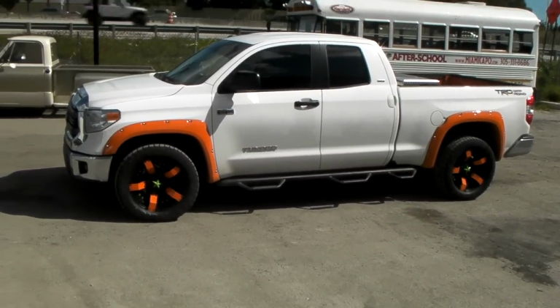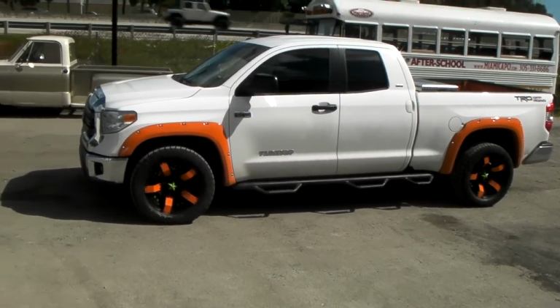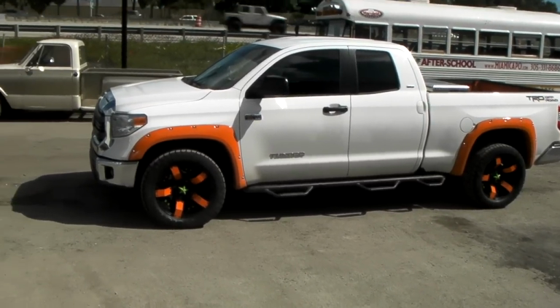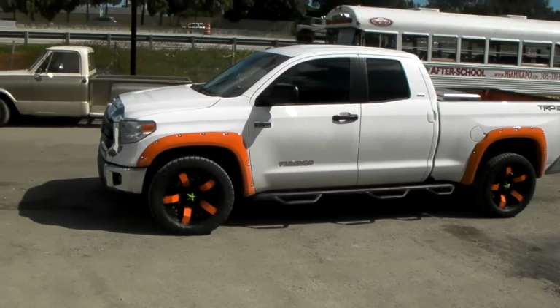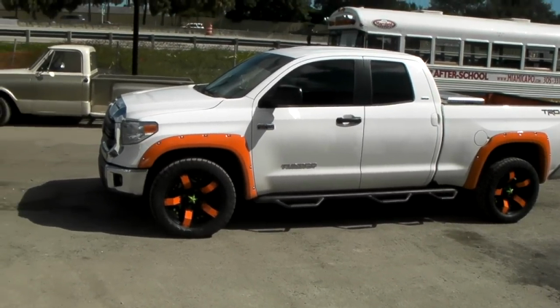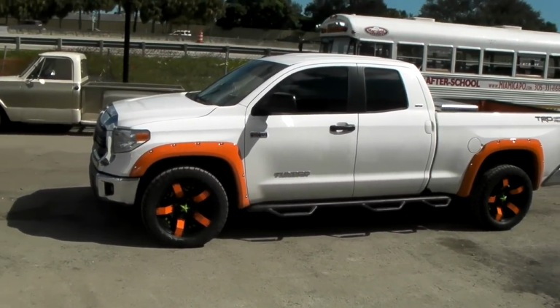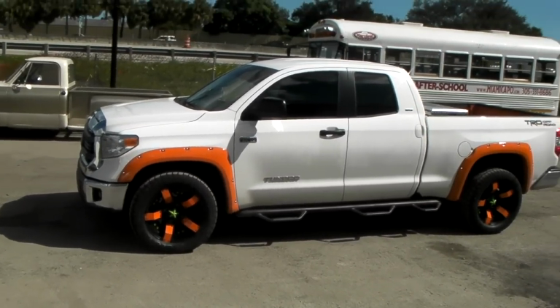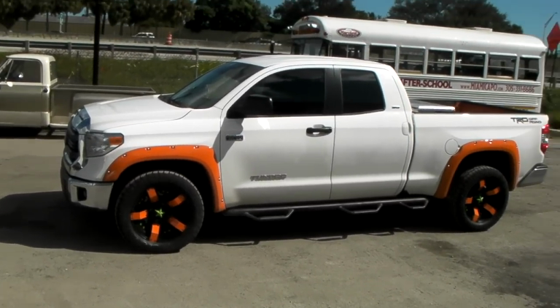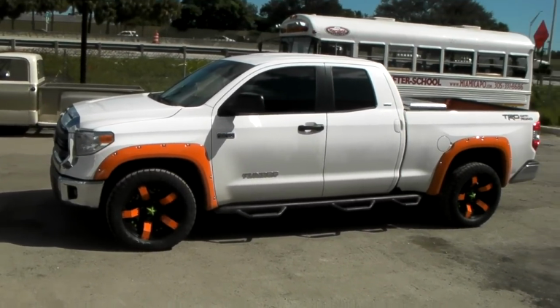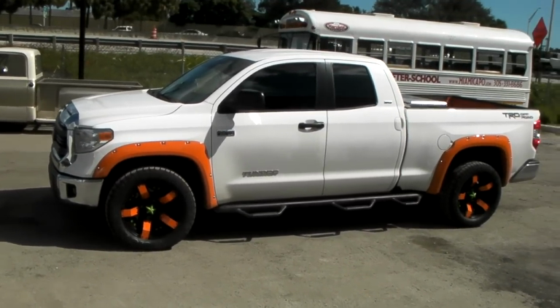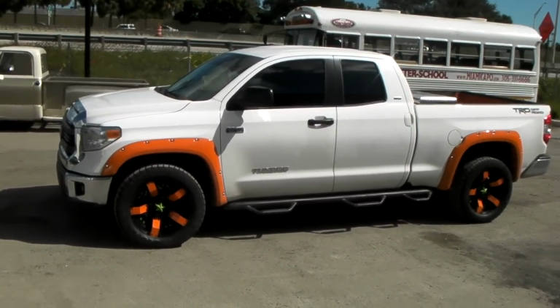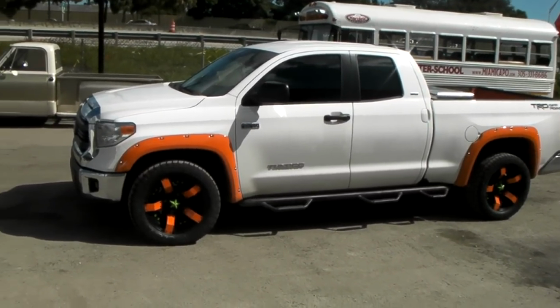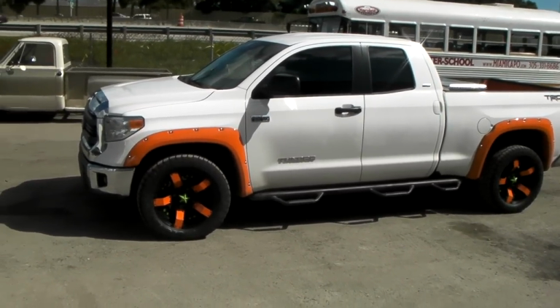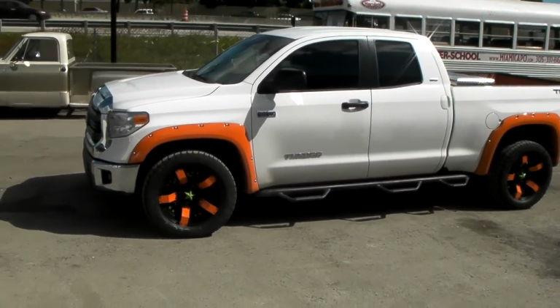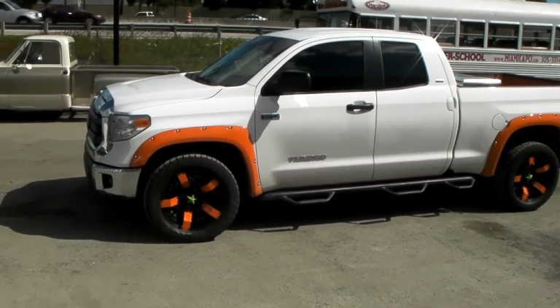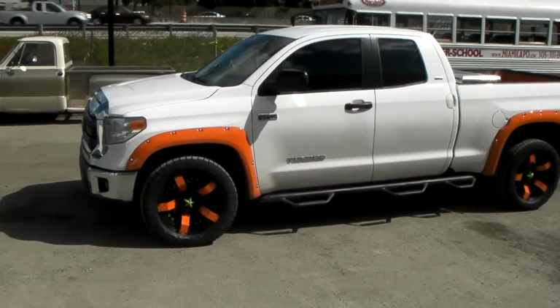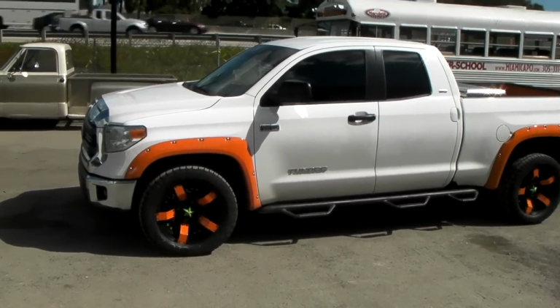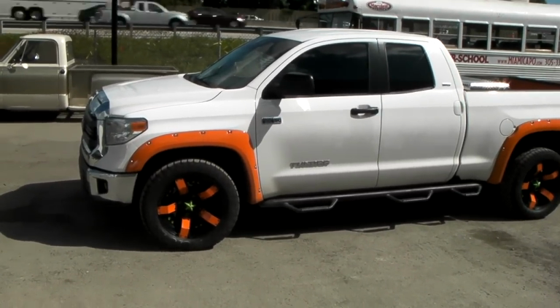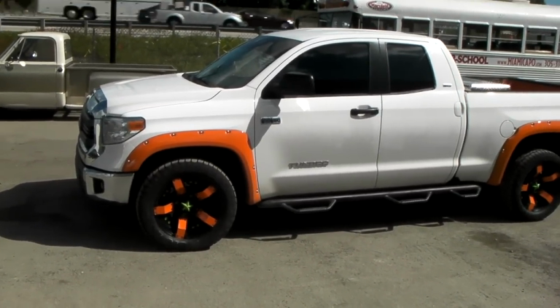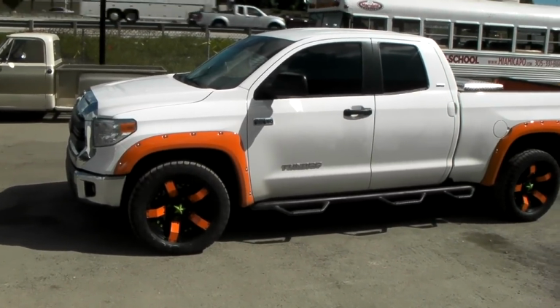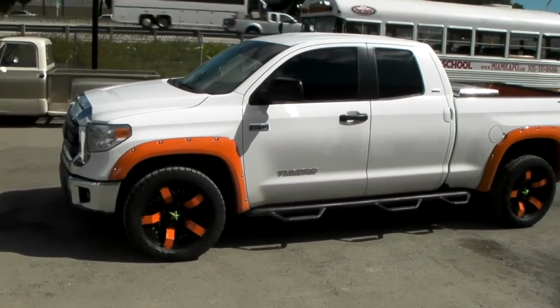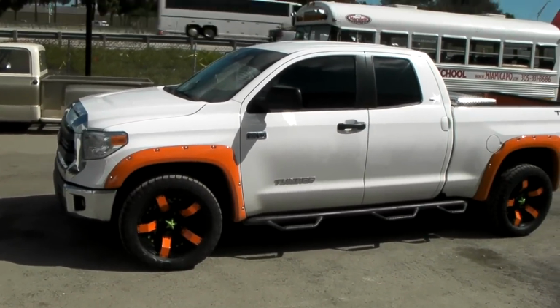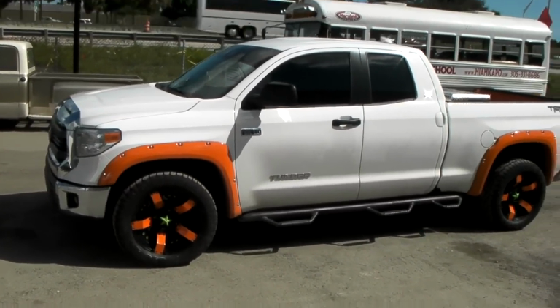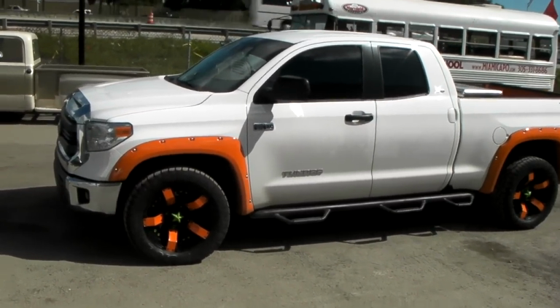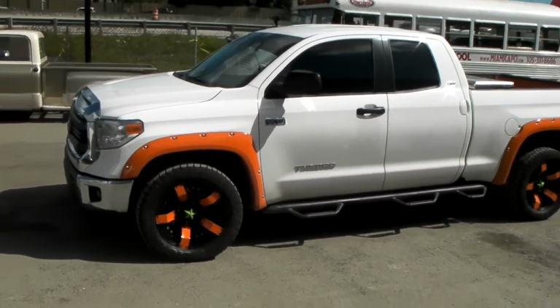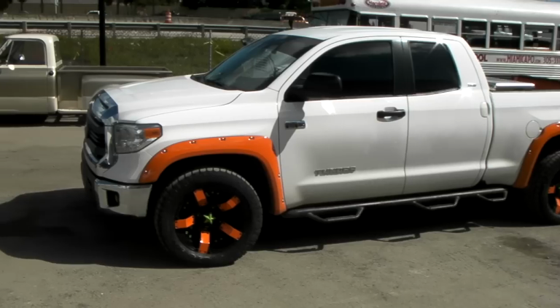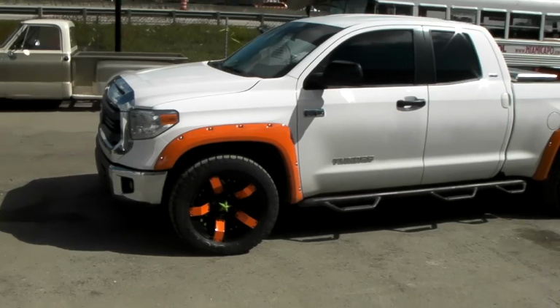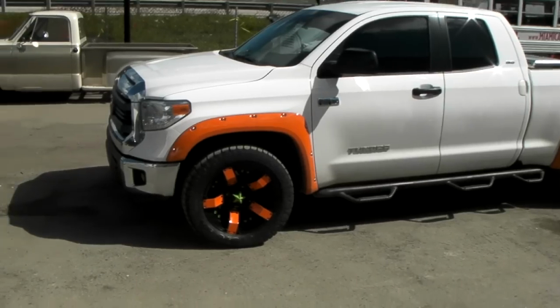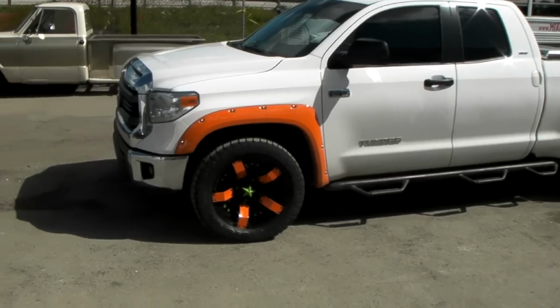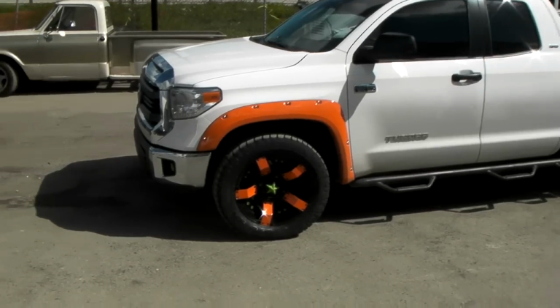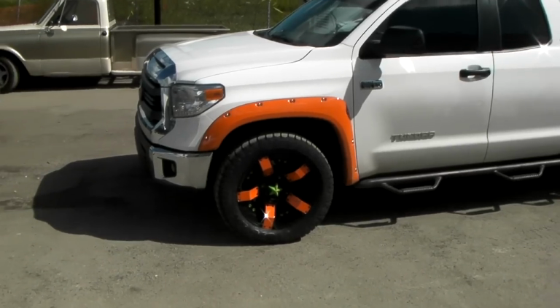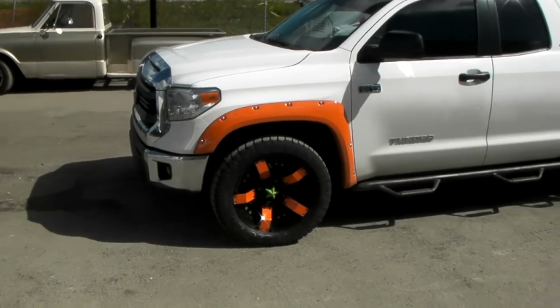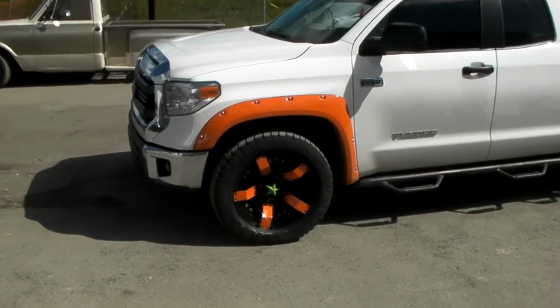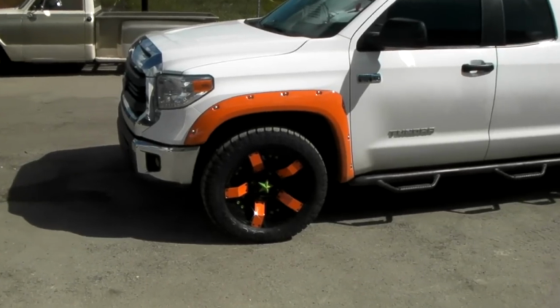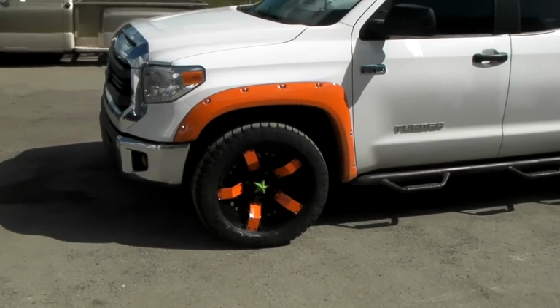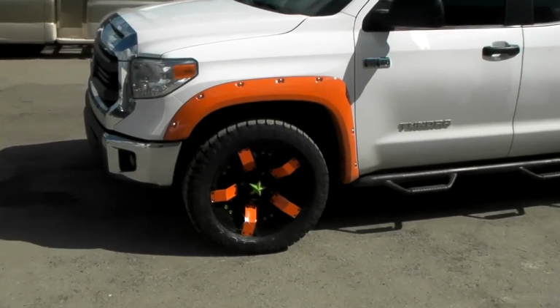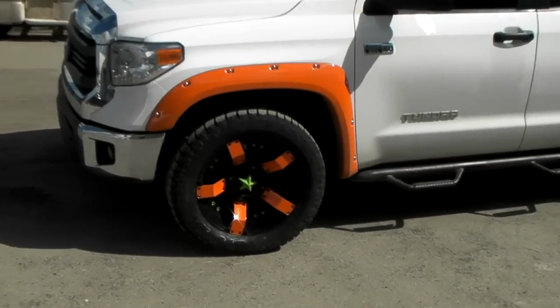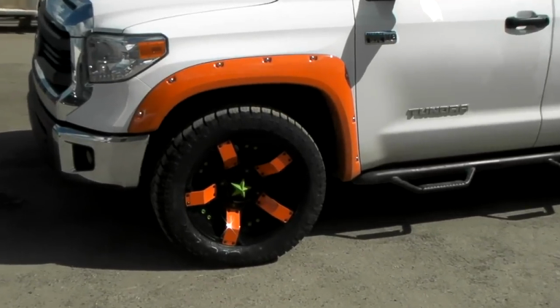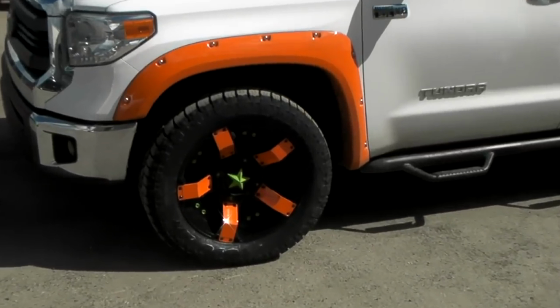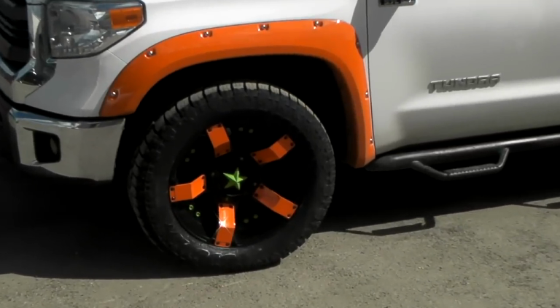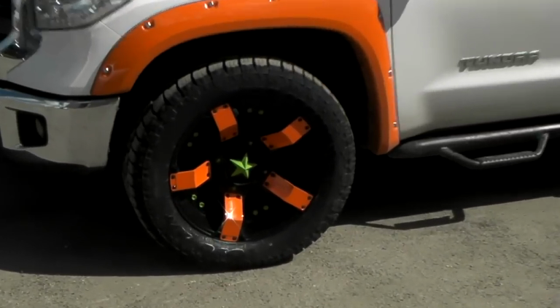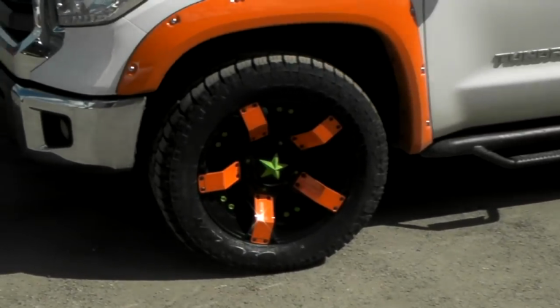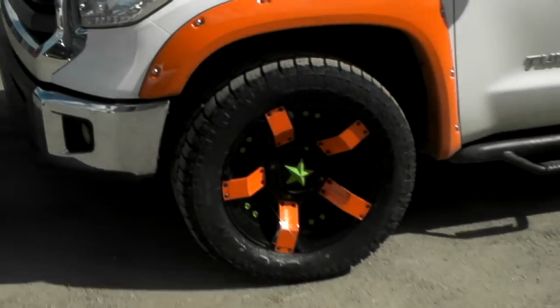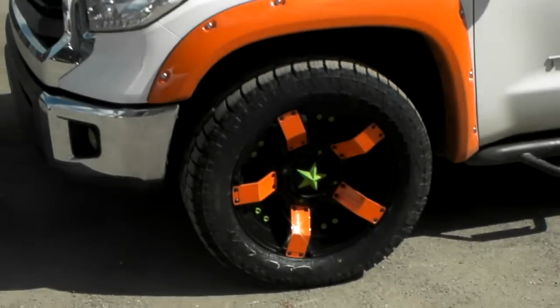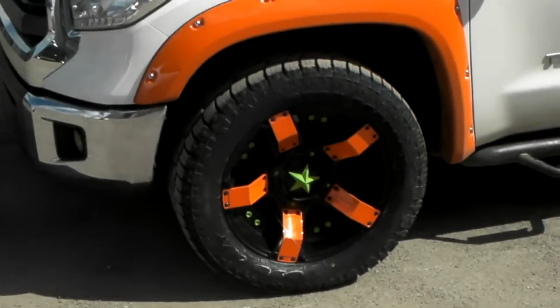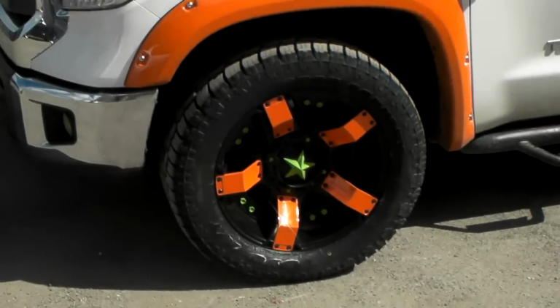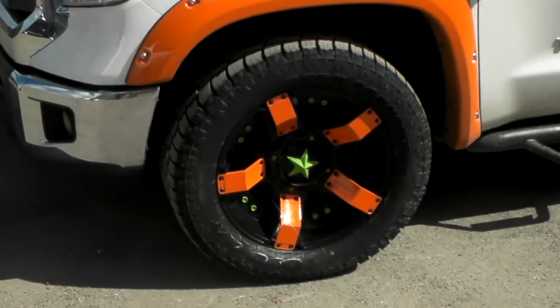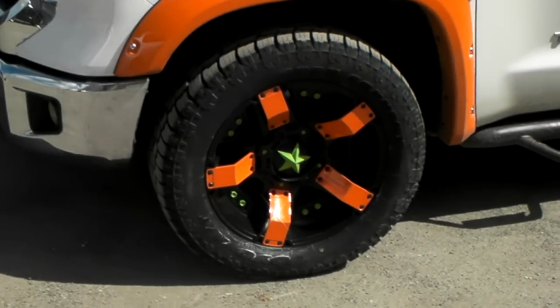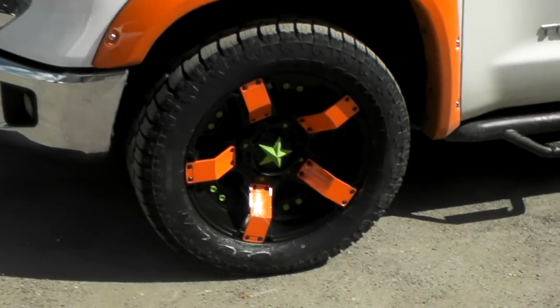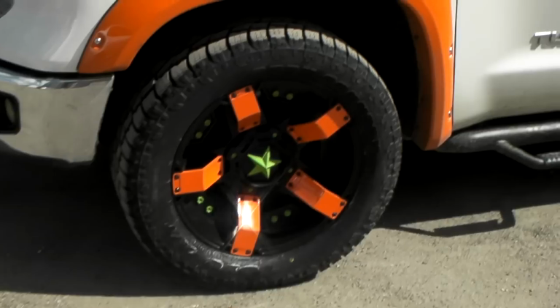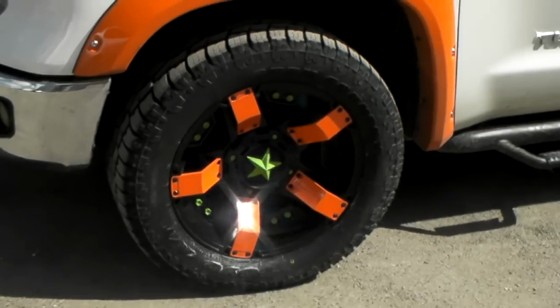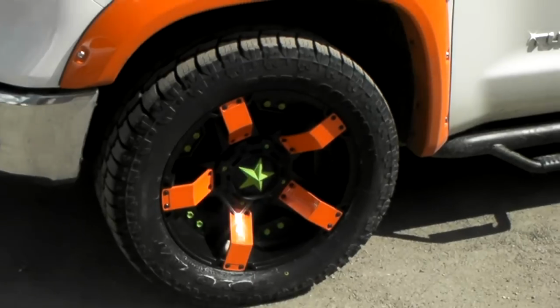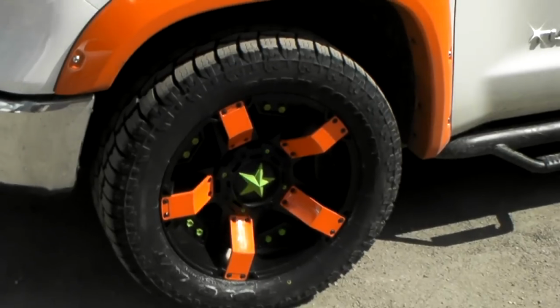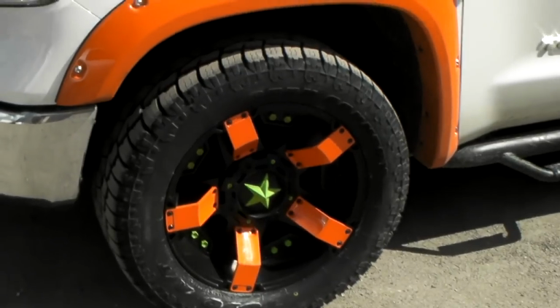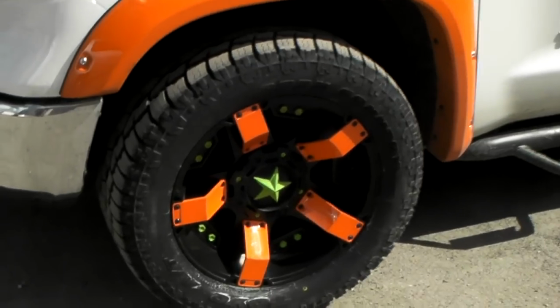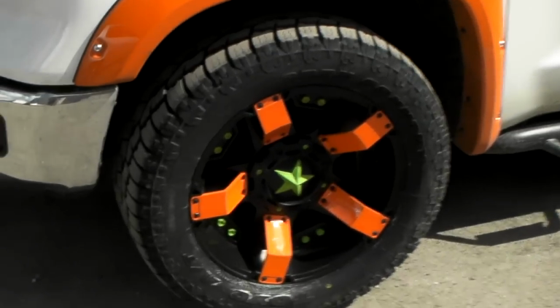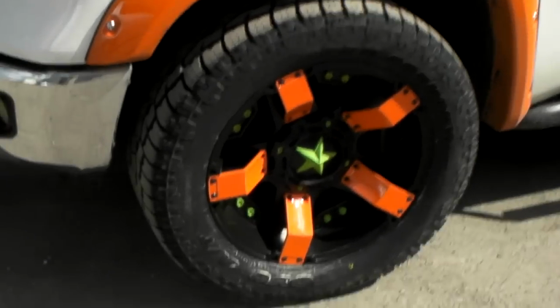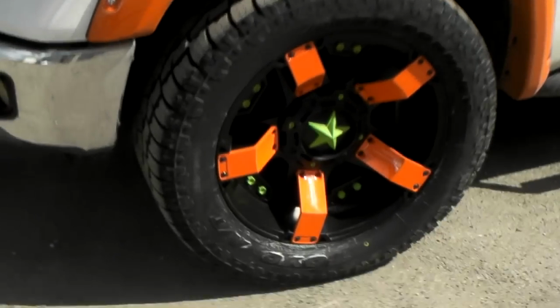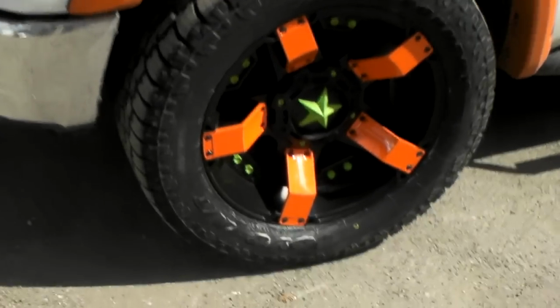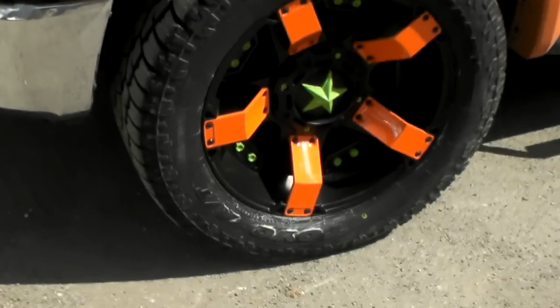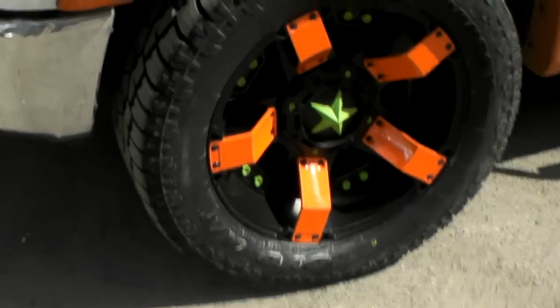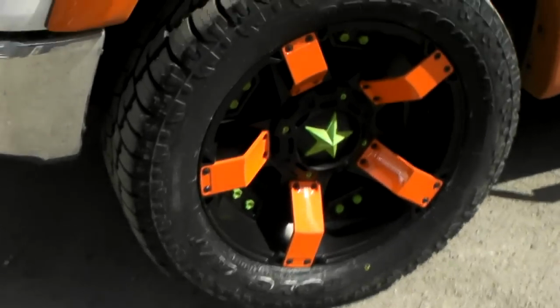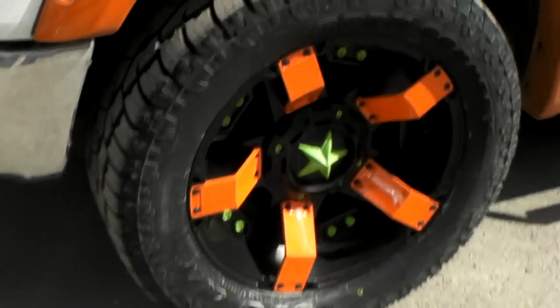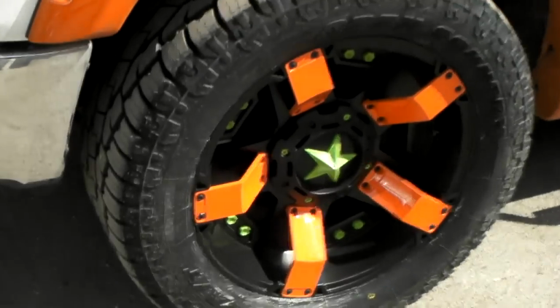Right now we're looking at a brand new 2014 Toyota Tundra. We've got the XD Series Rockstar II custom painted orange and green to match this beautiful work truck.